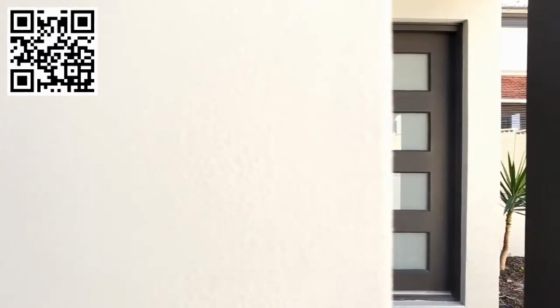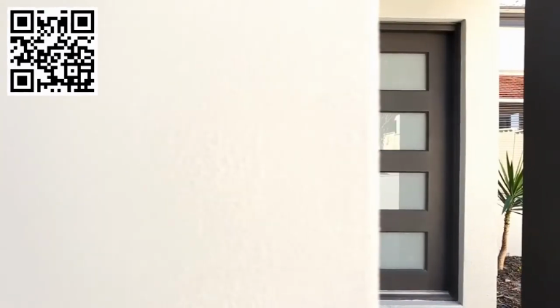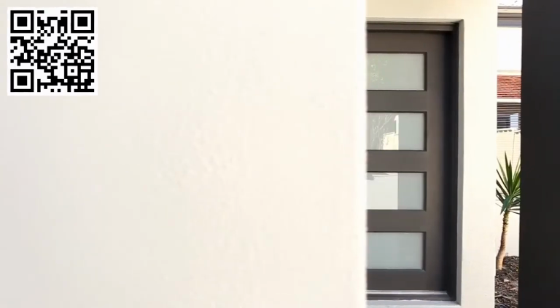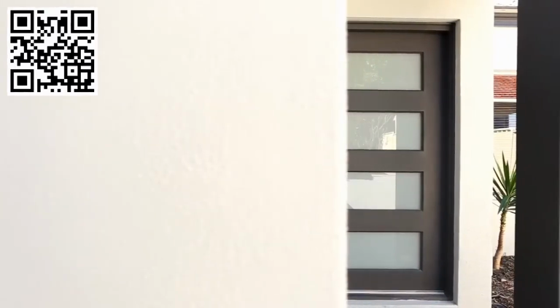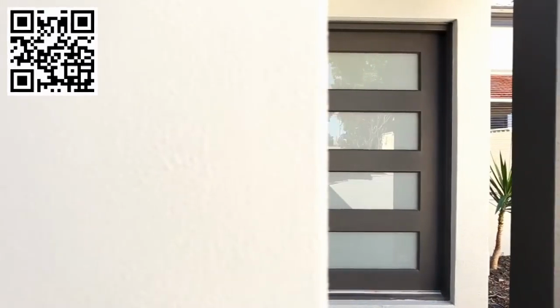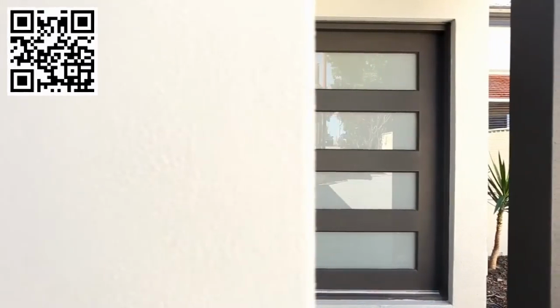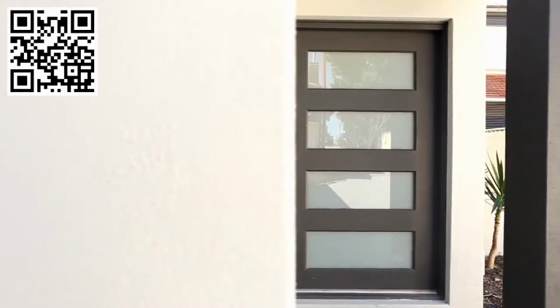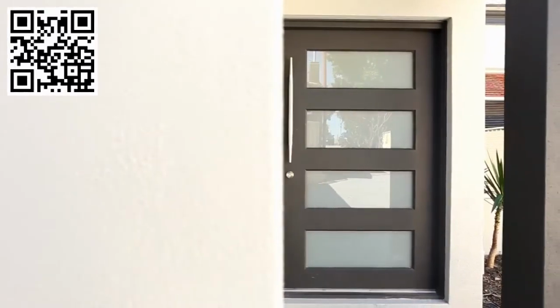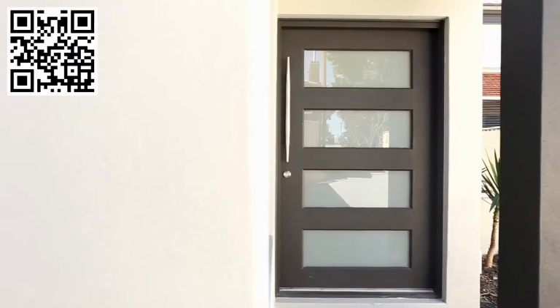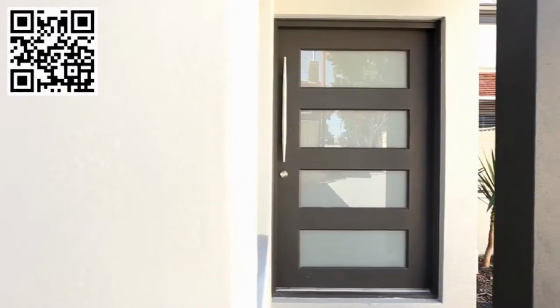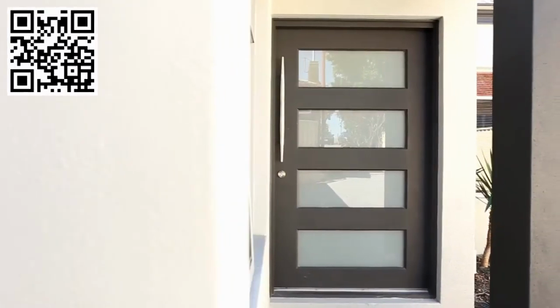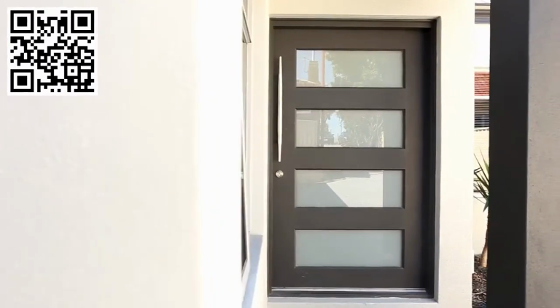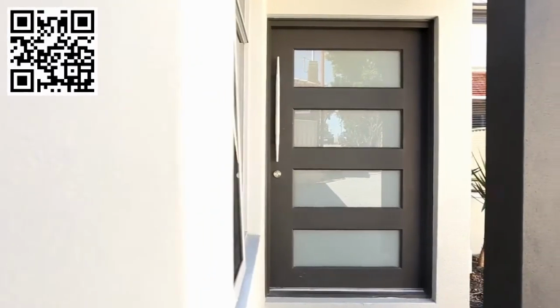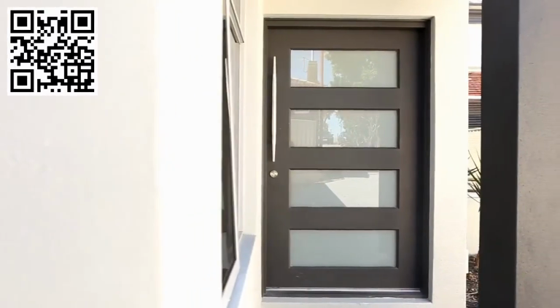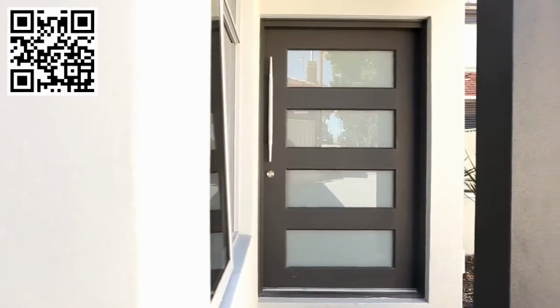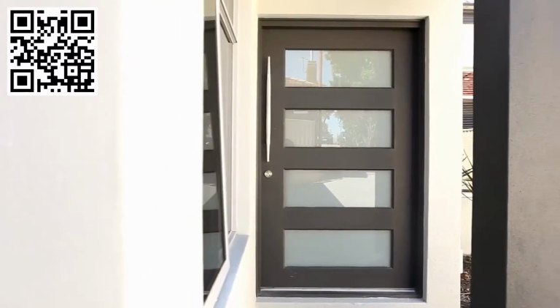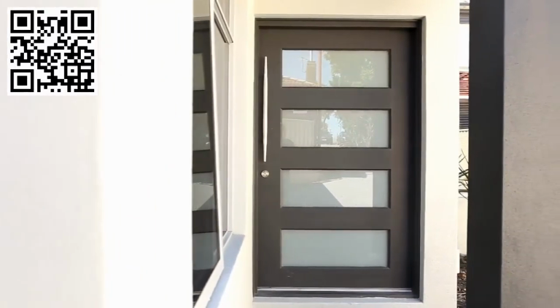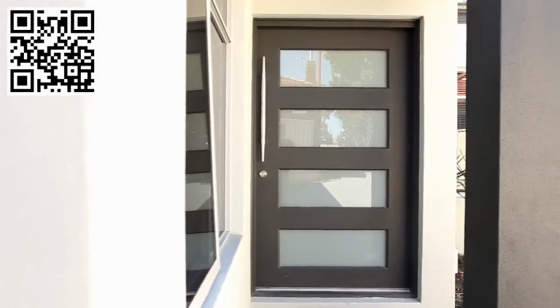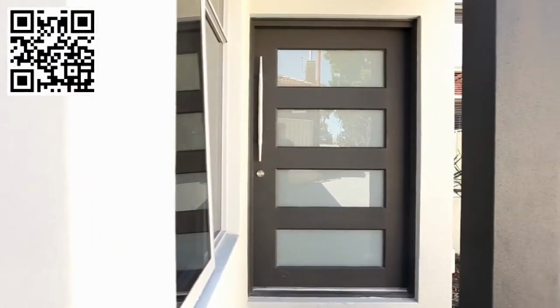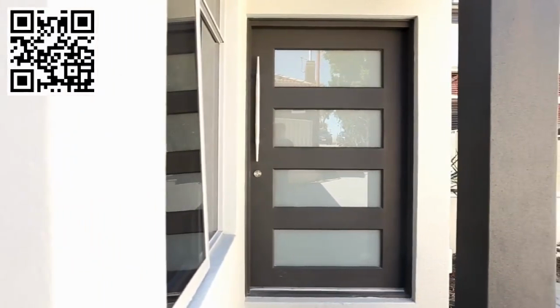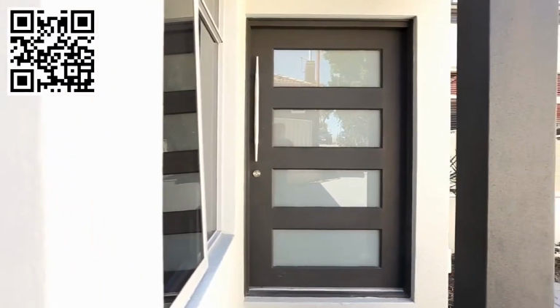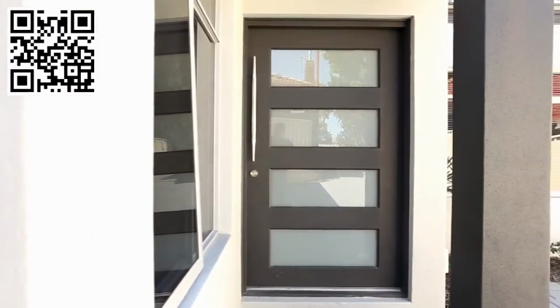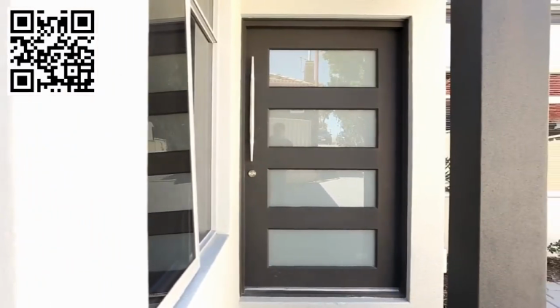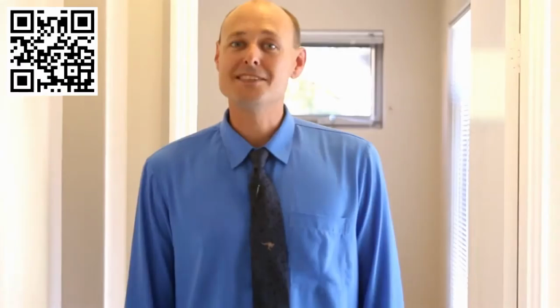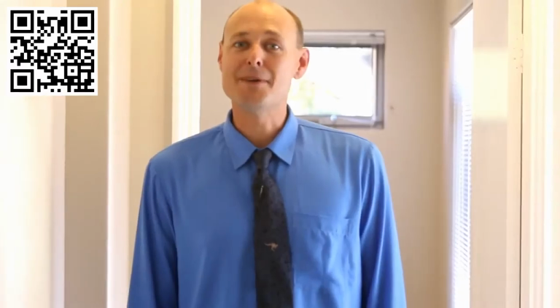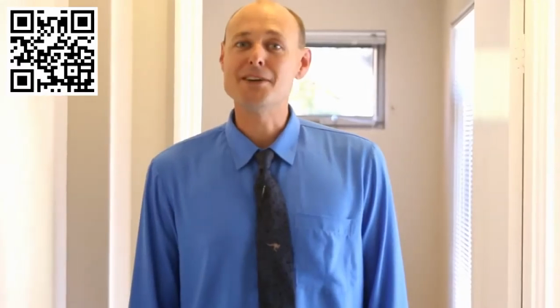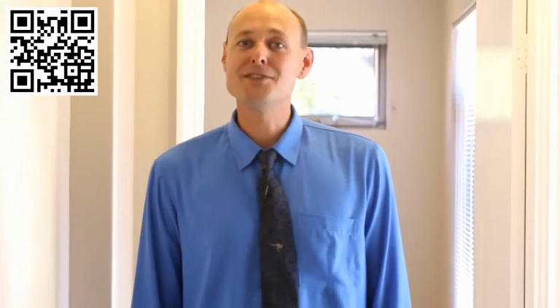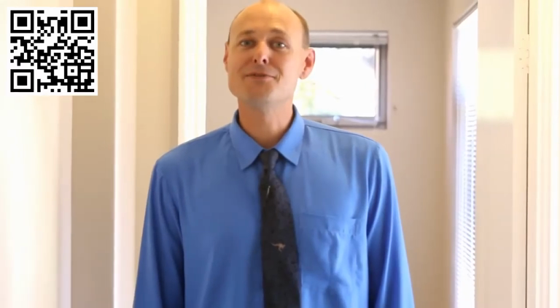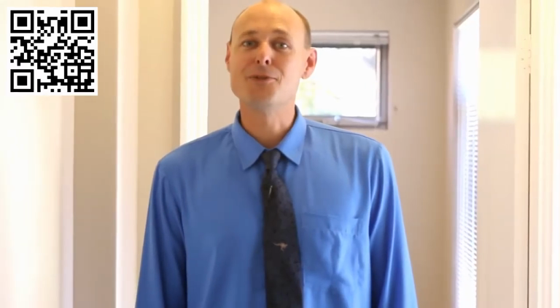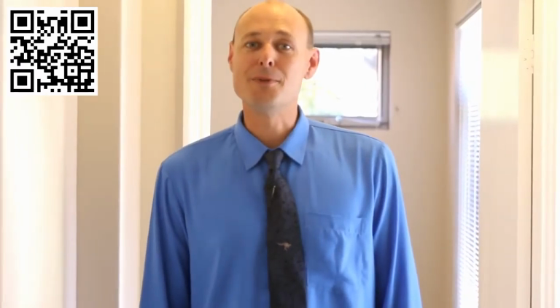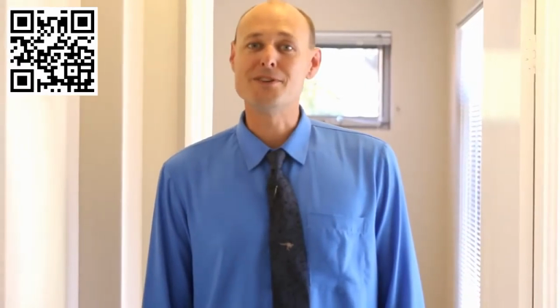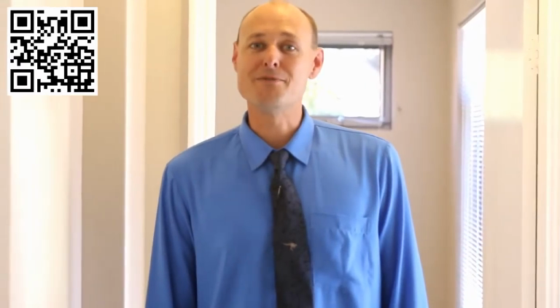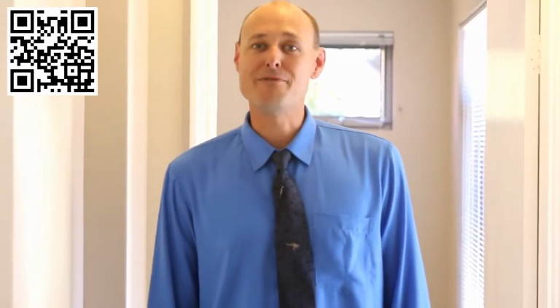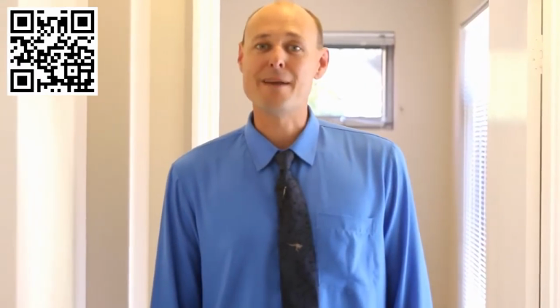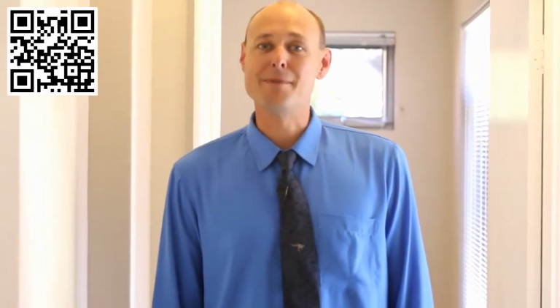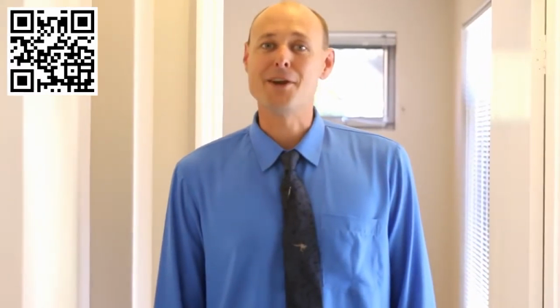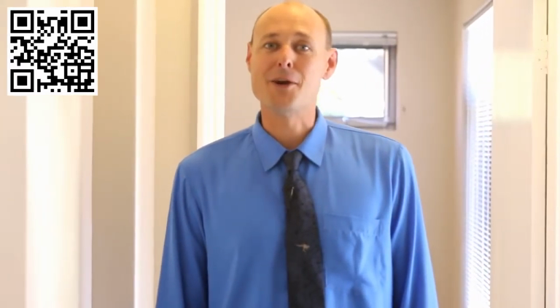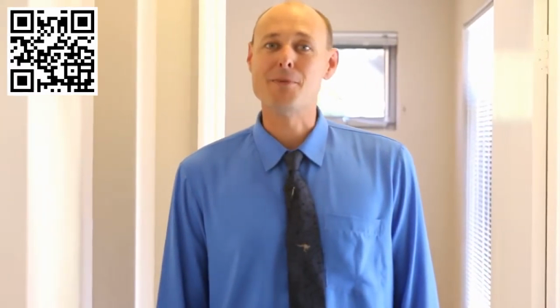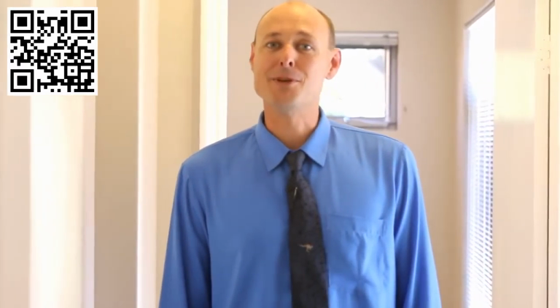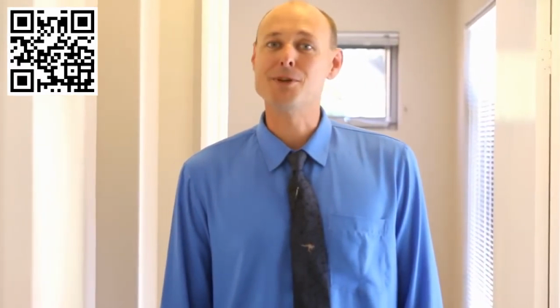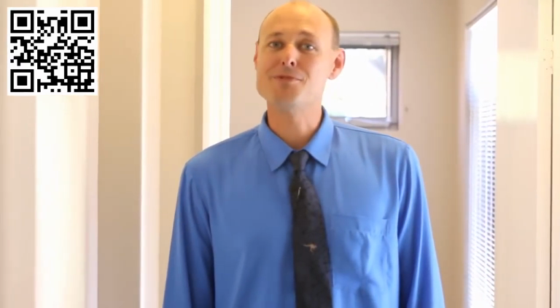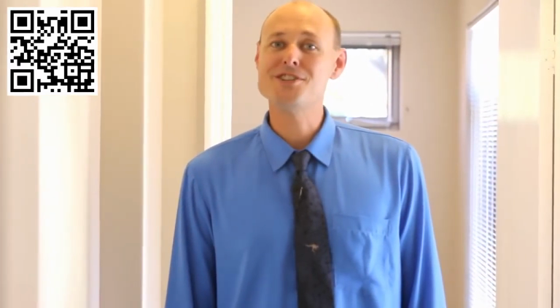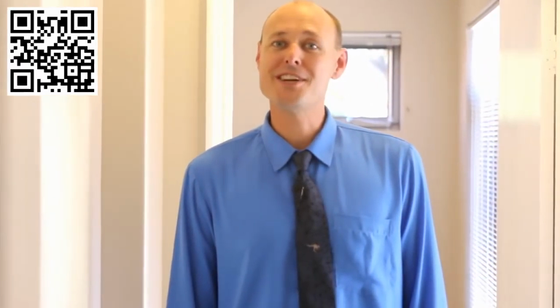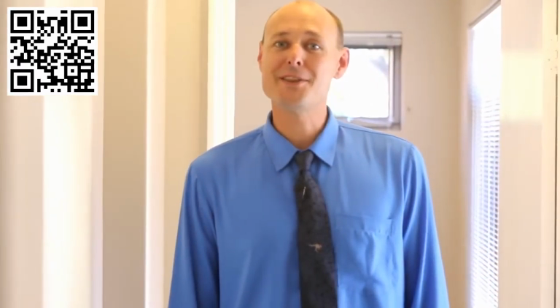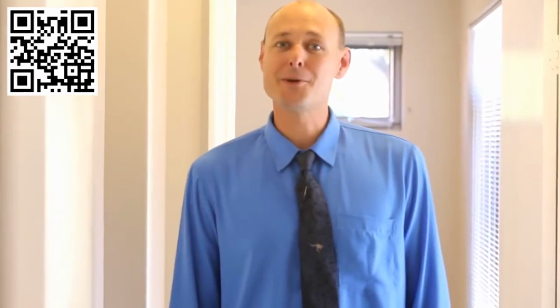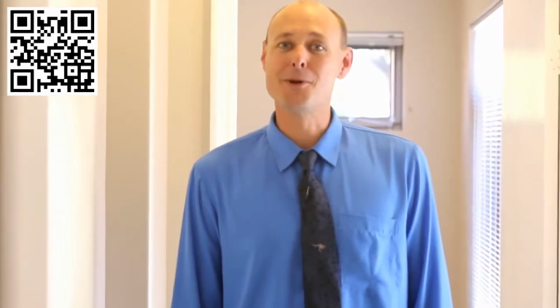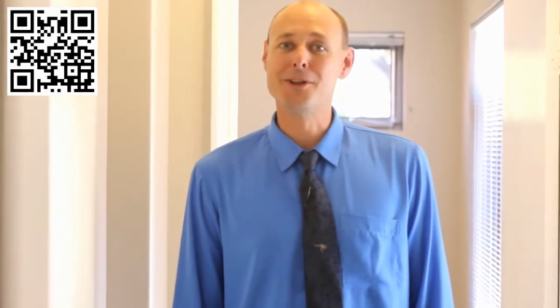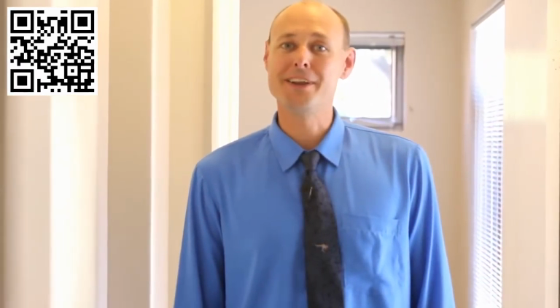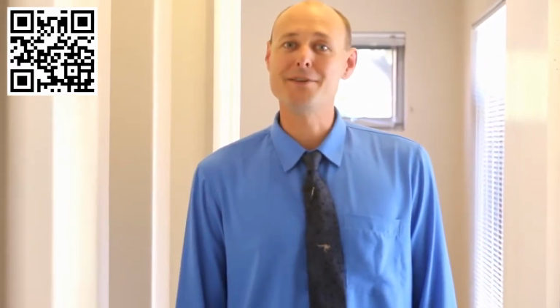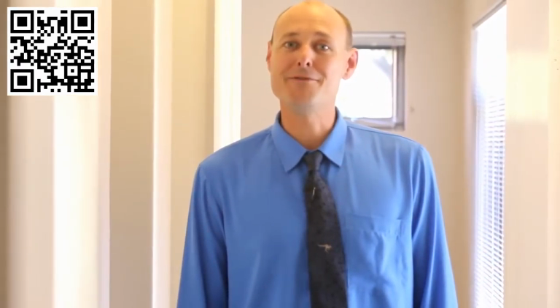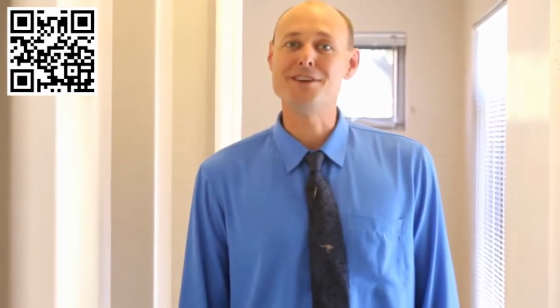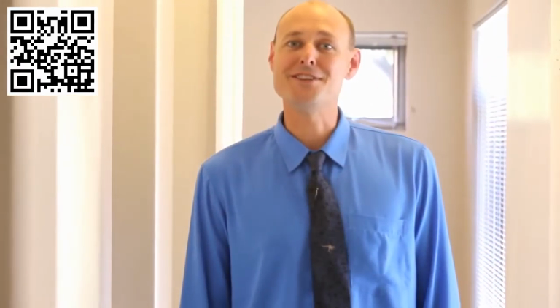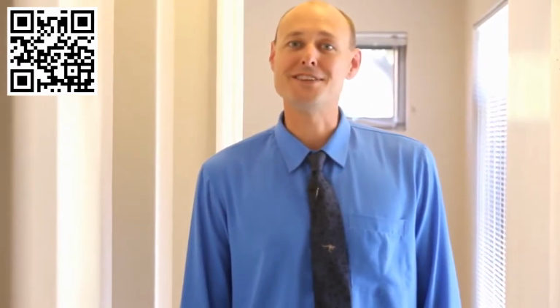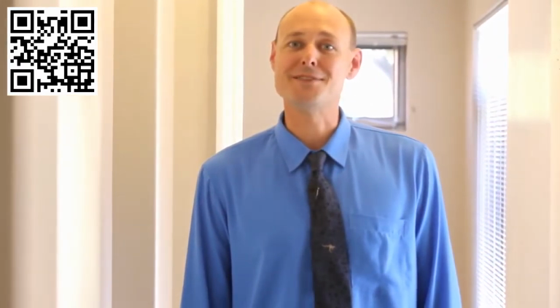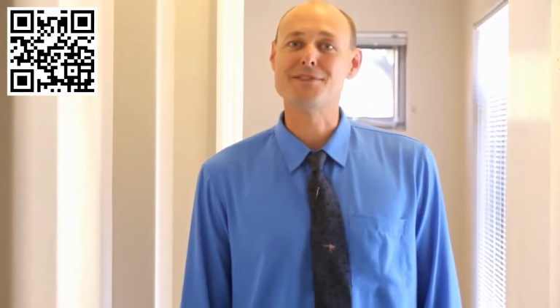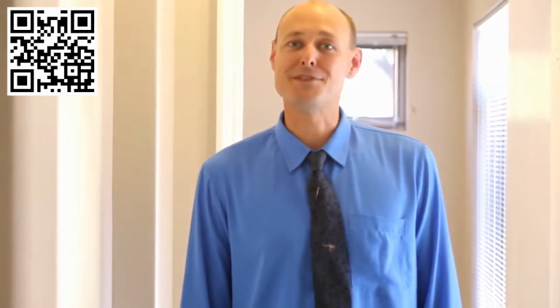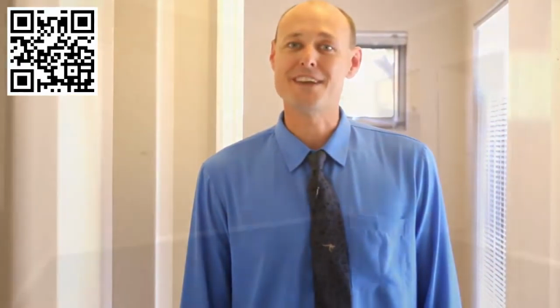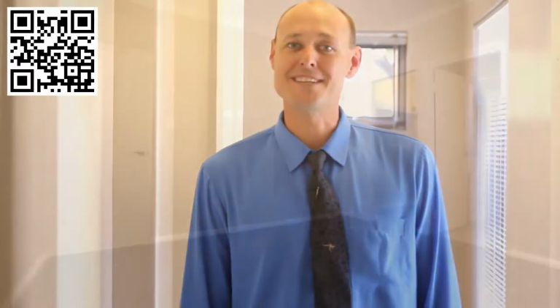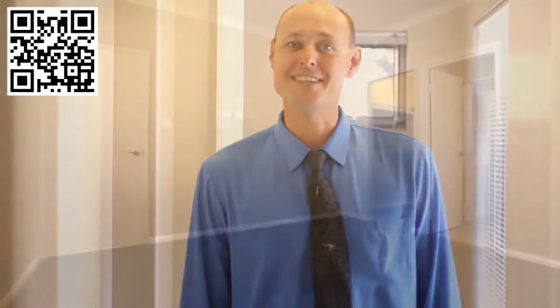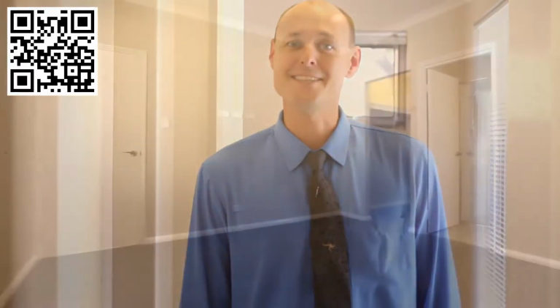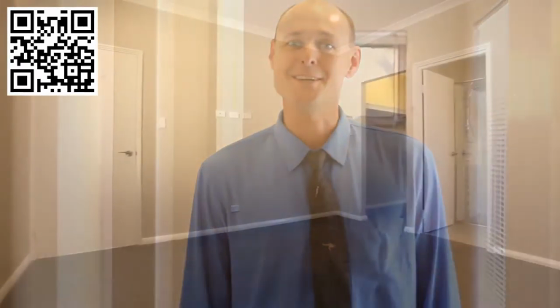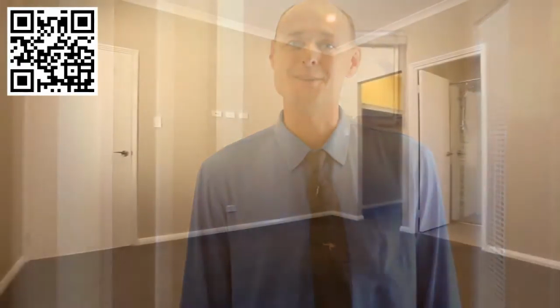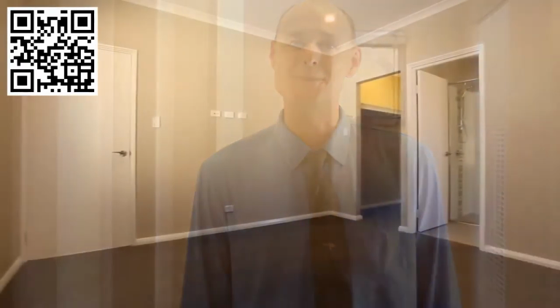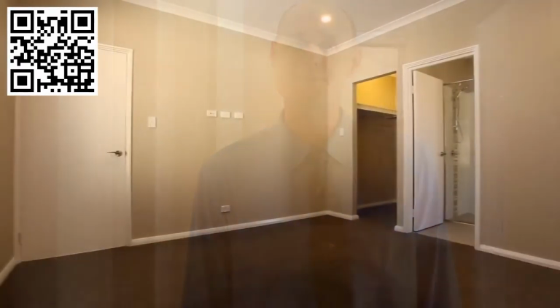From the moment you walk through the large entryway into this spacious four bedroom family home, you'll appreciate the quality and finishings of this fantastic home.